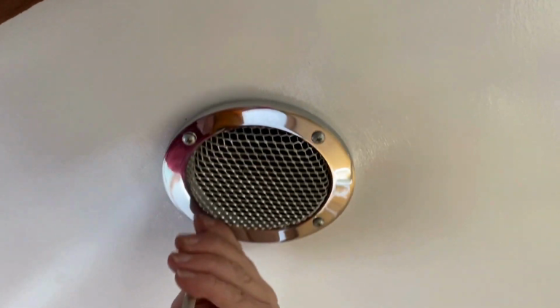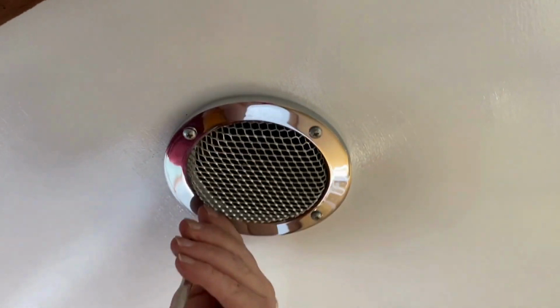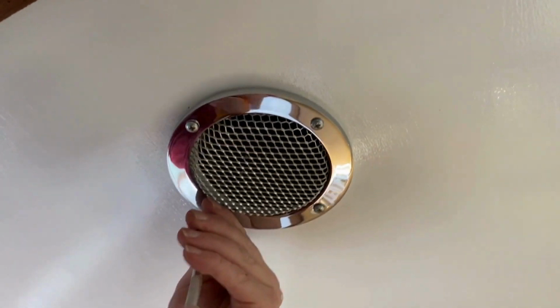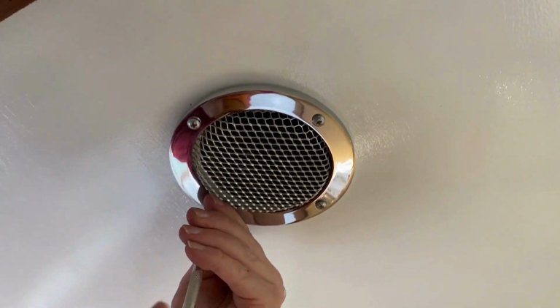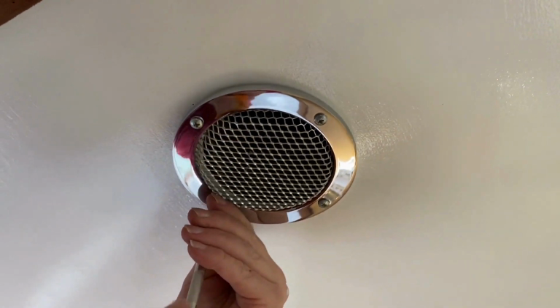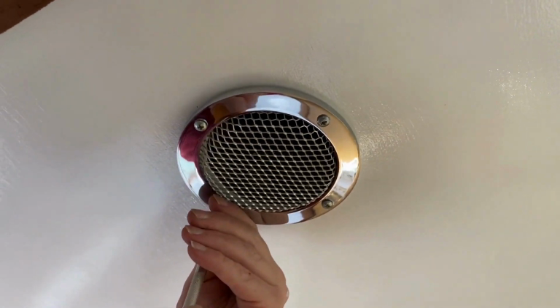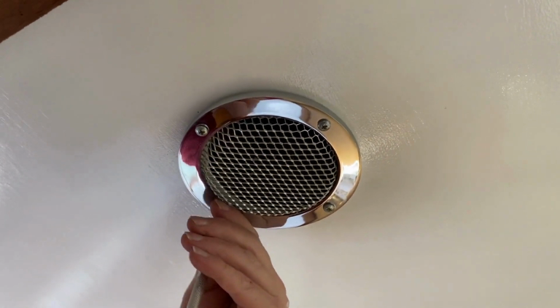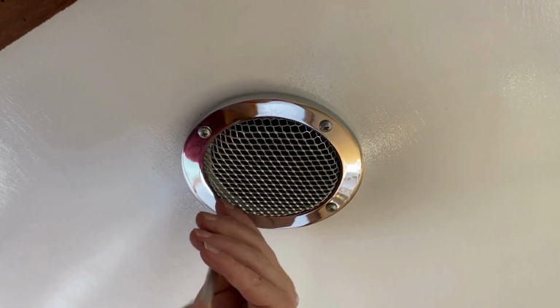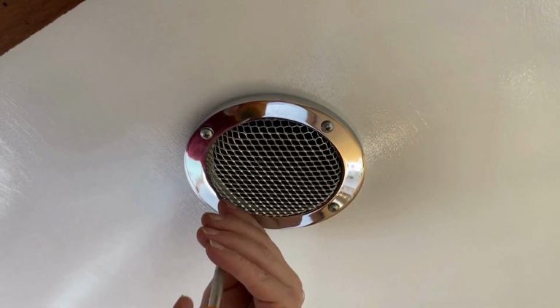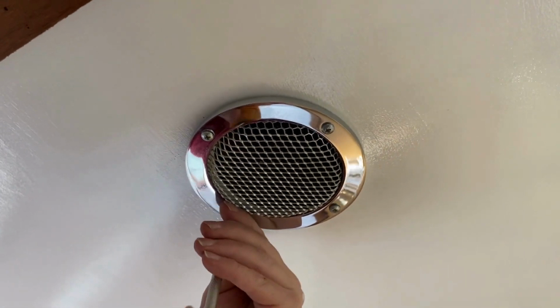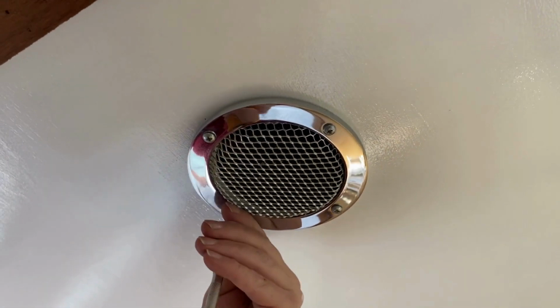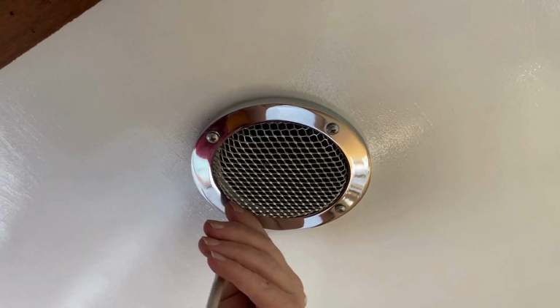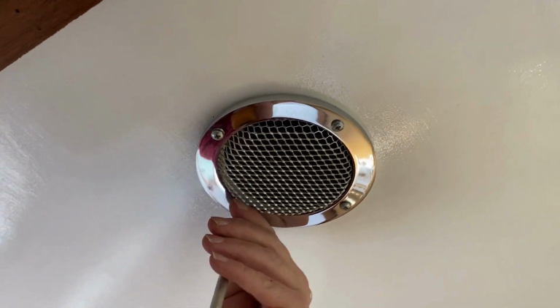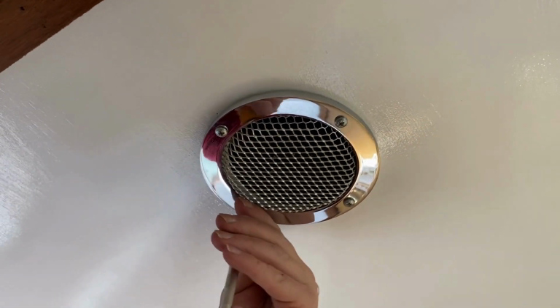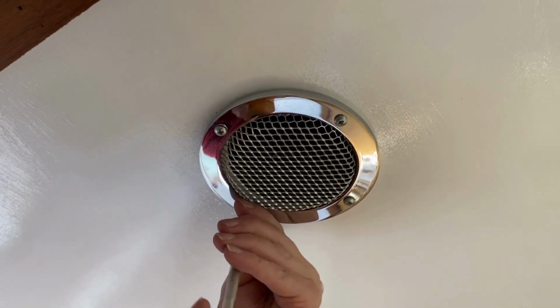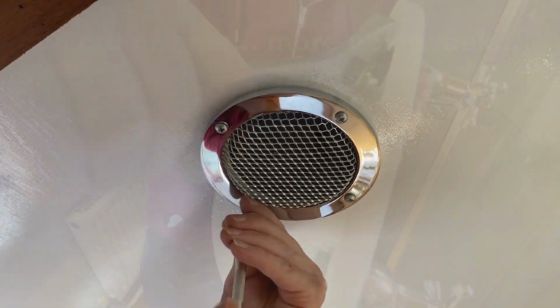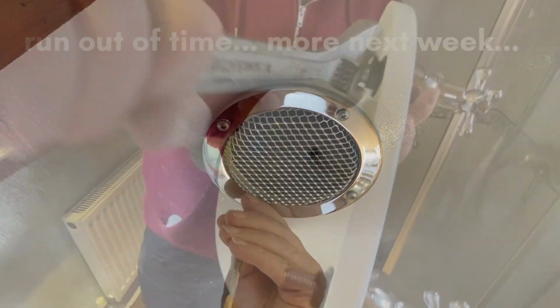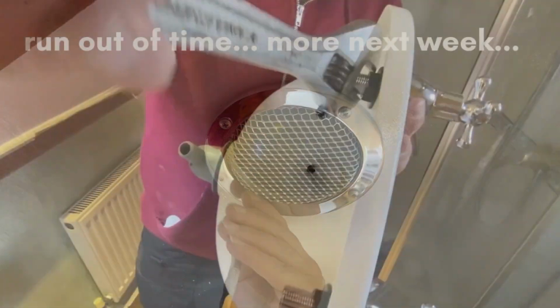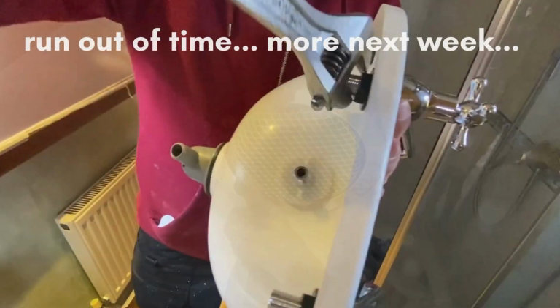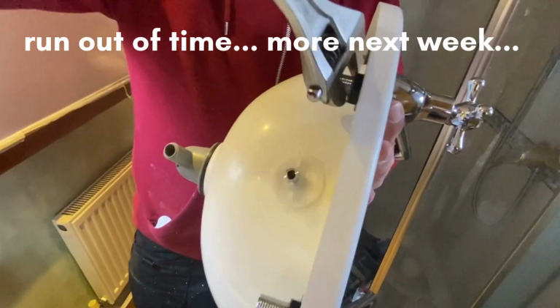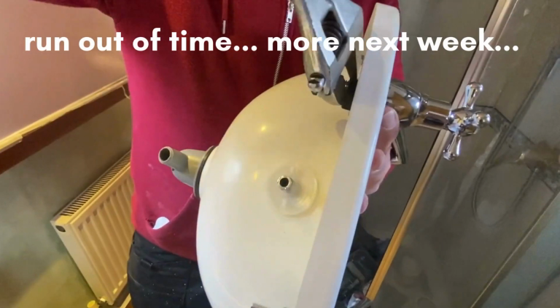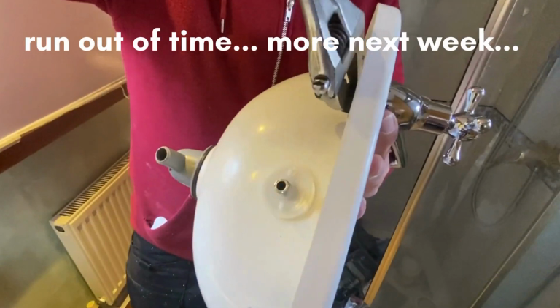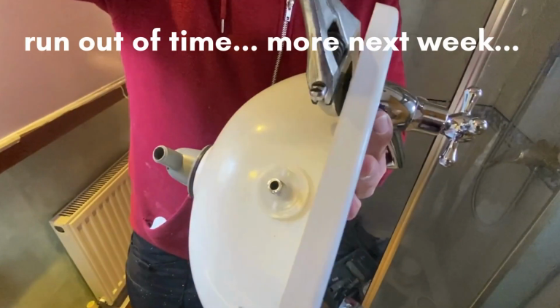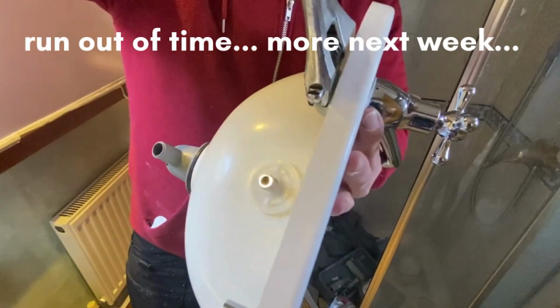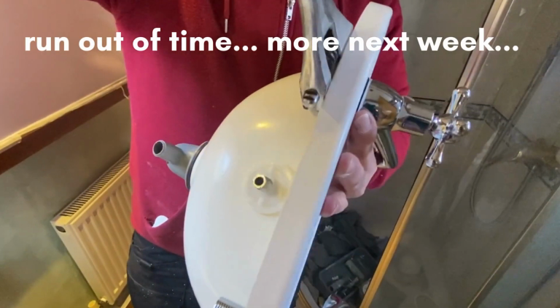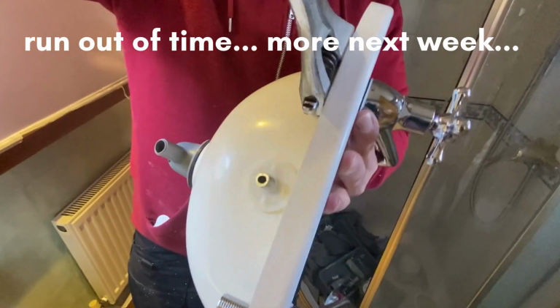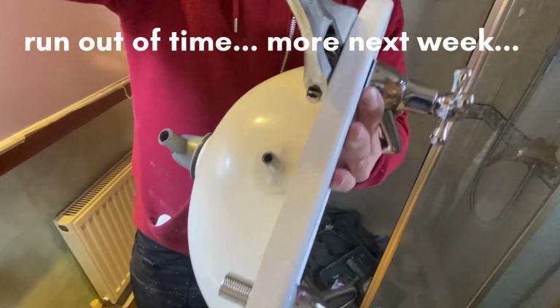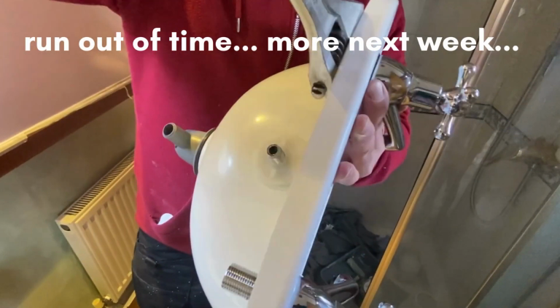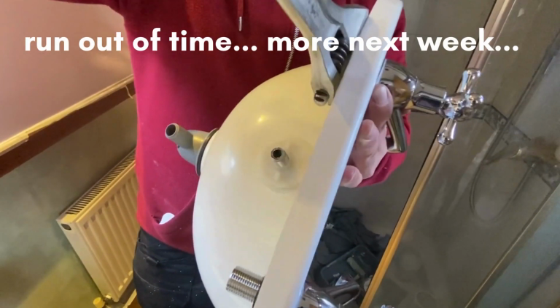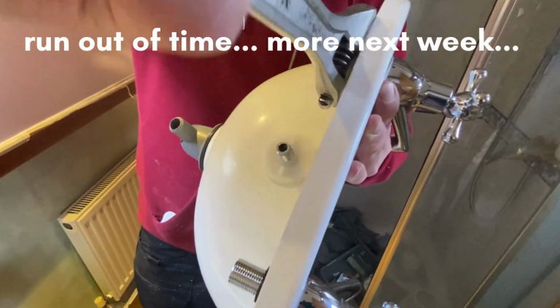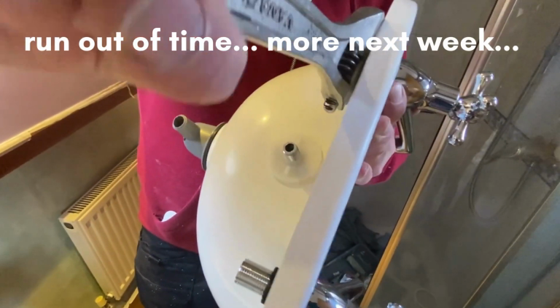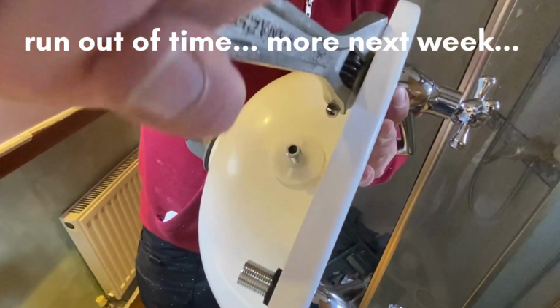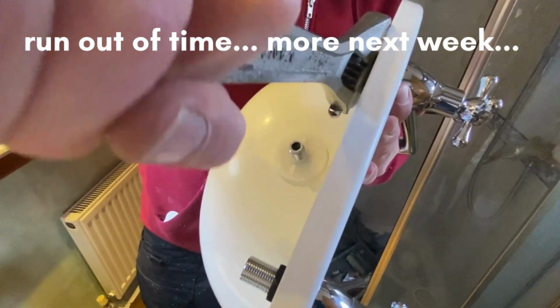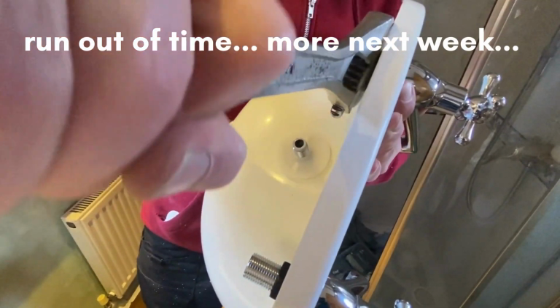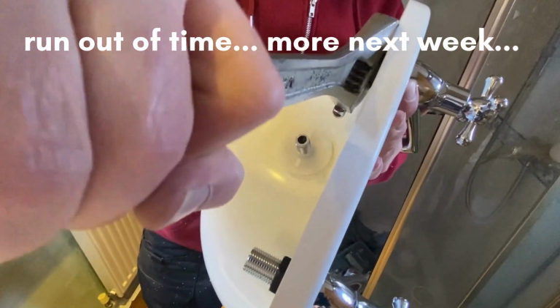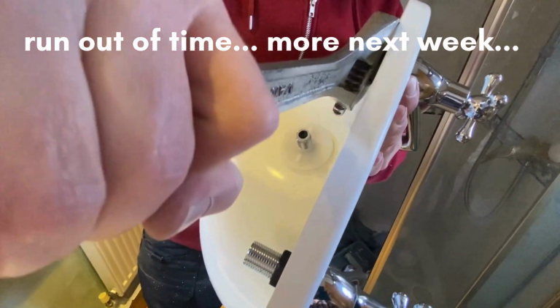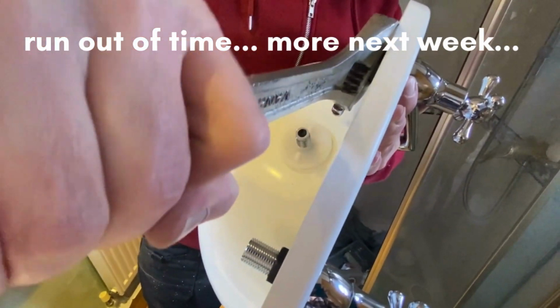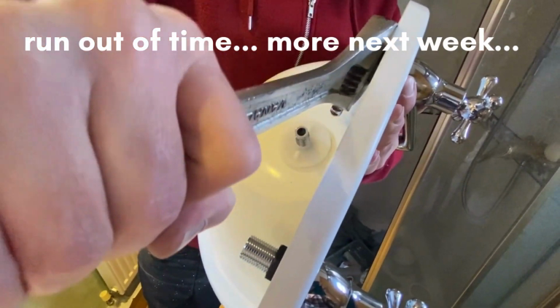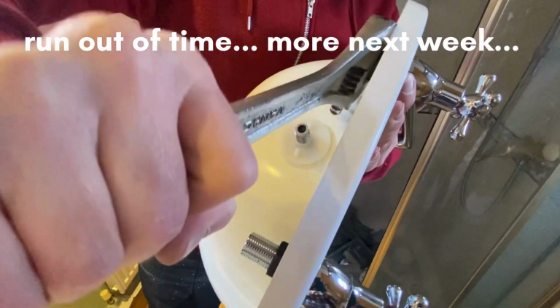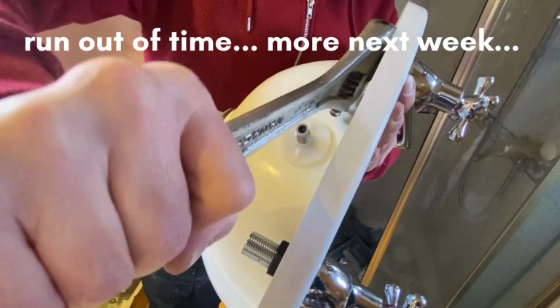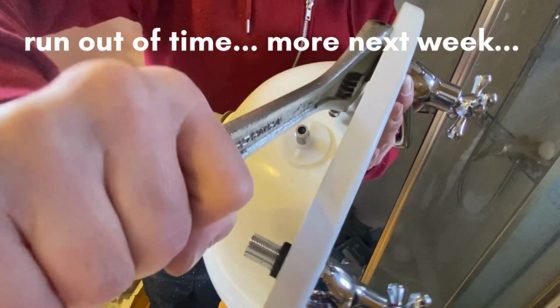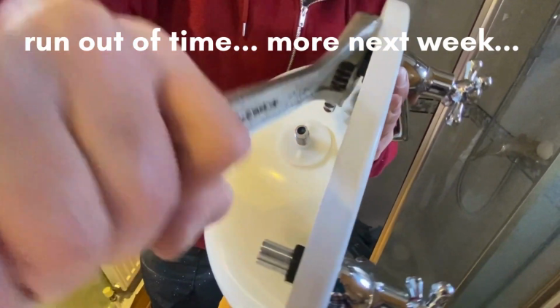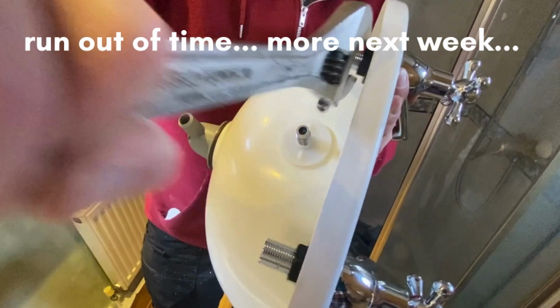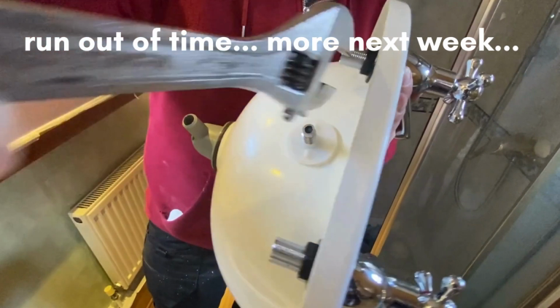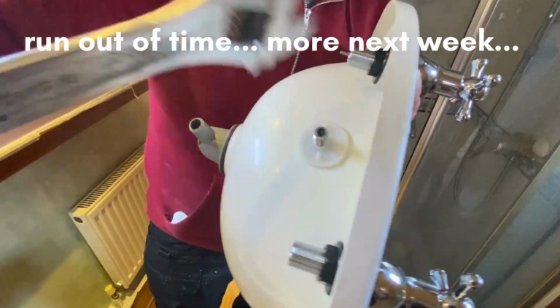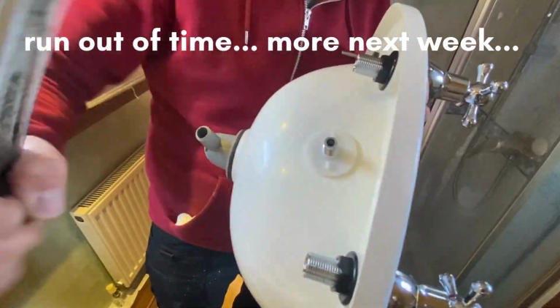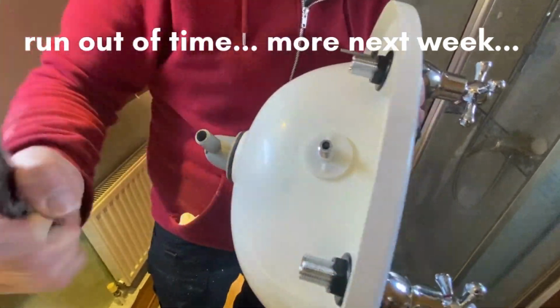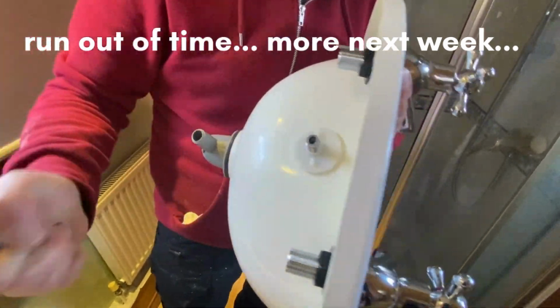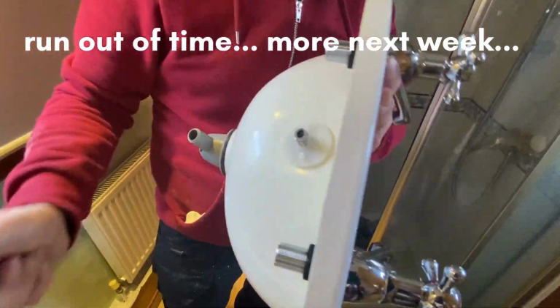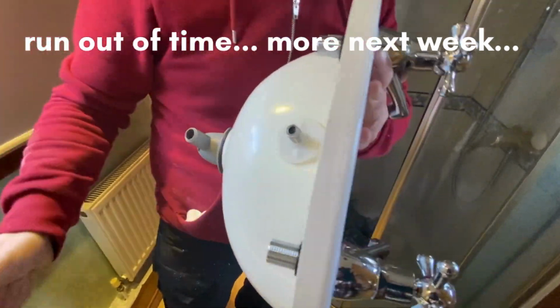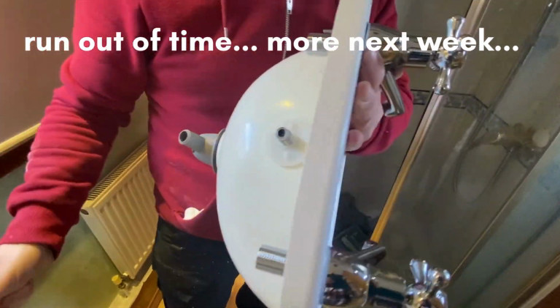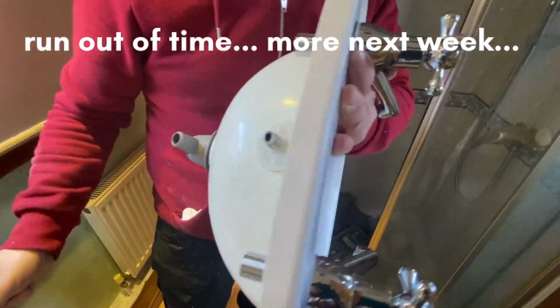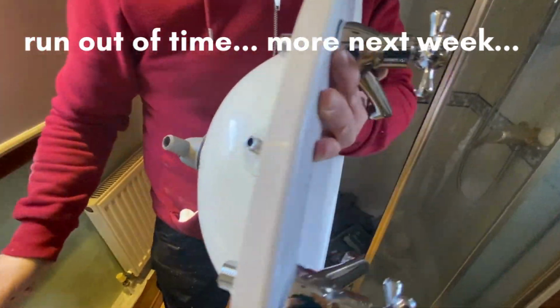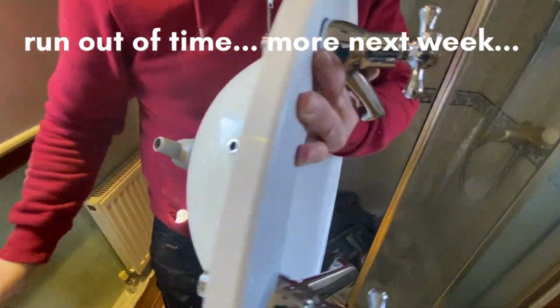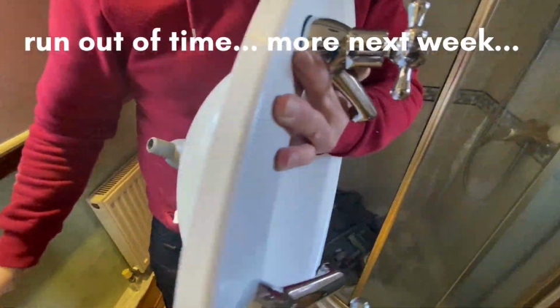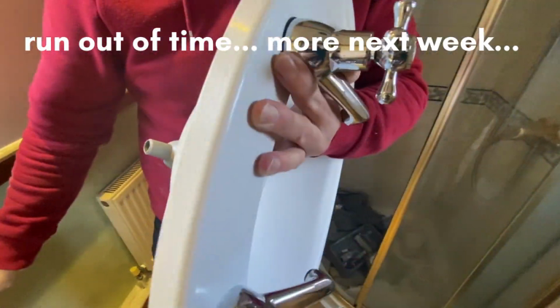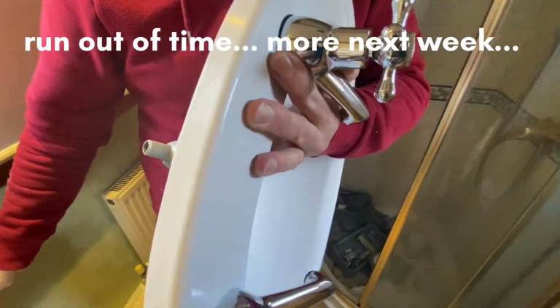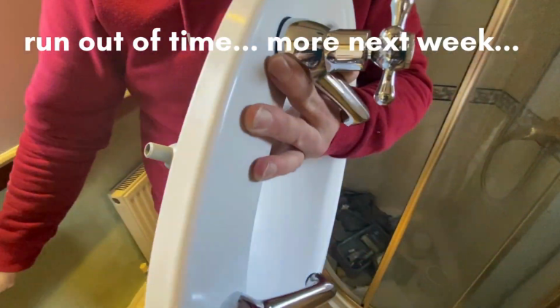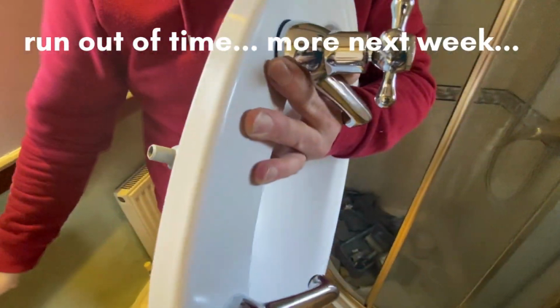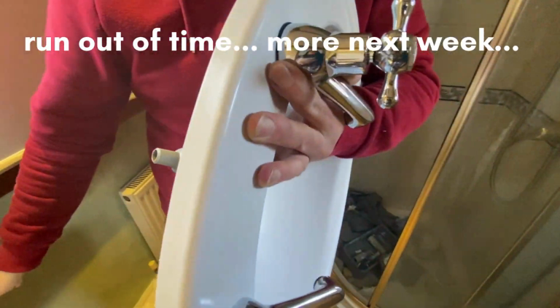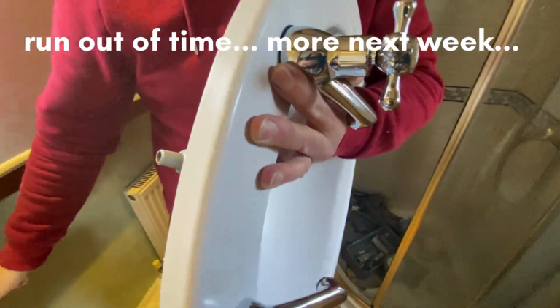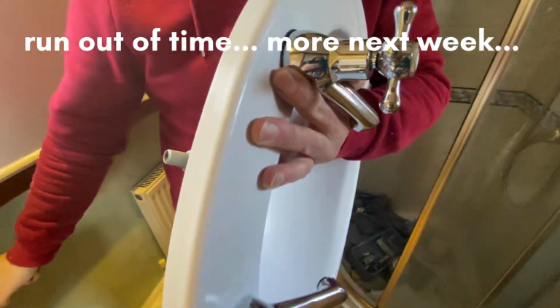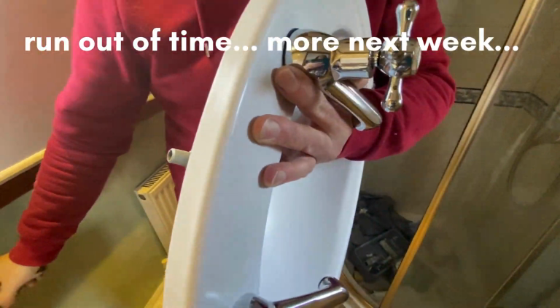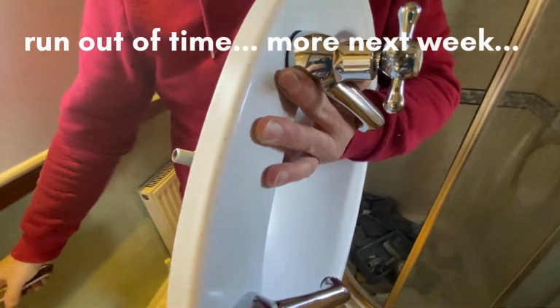There we go — tightened up and ready for the new taps. Exciting!